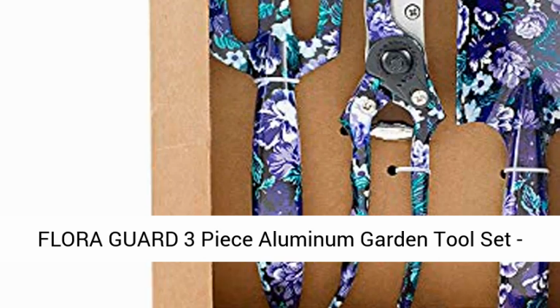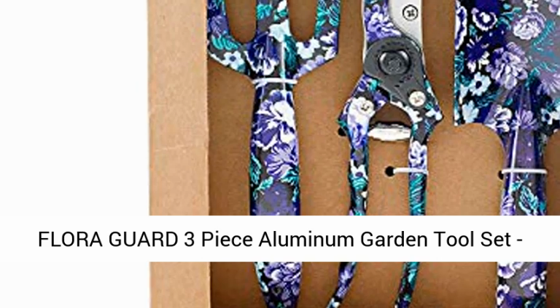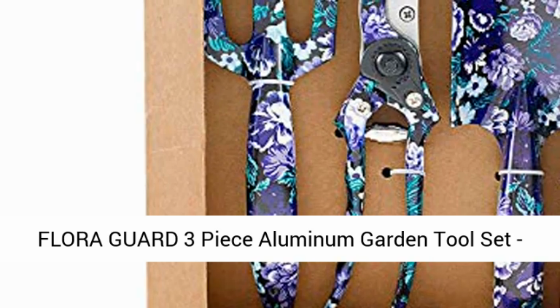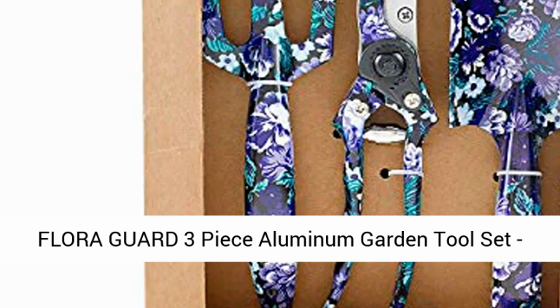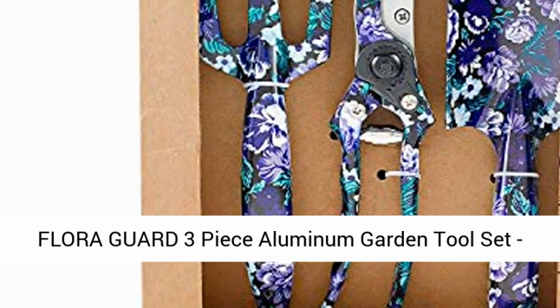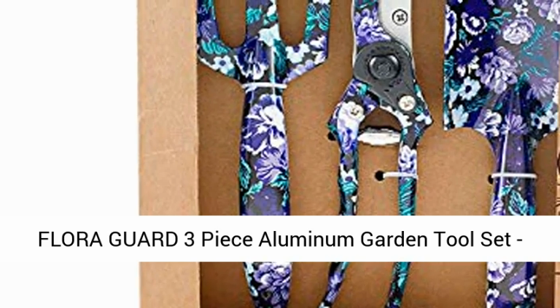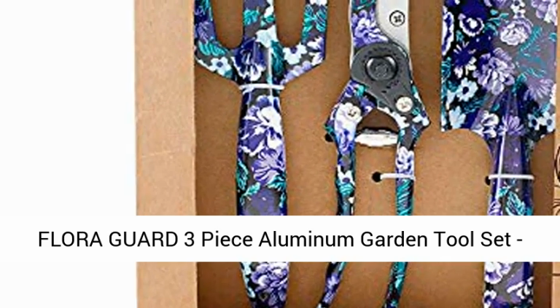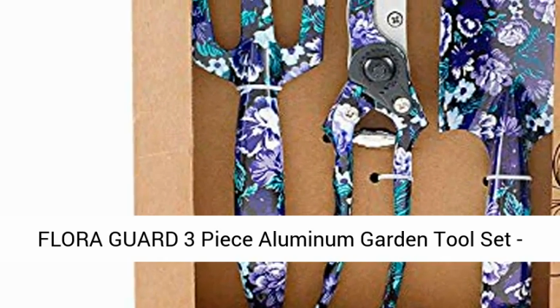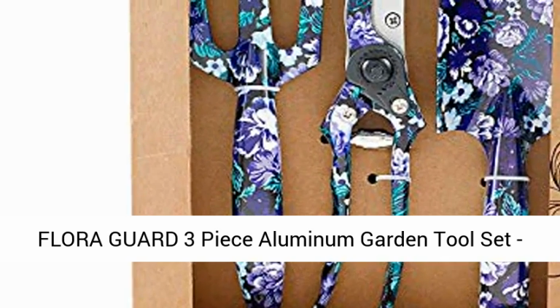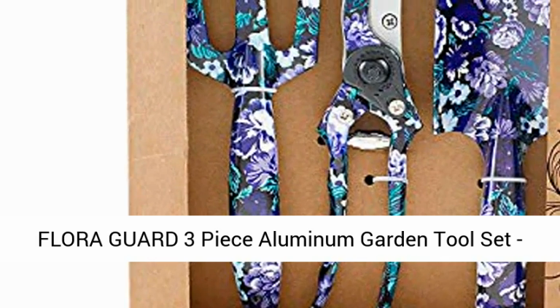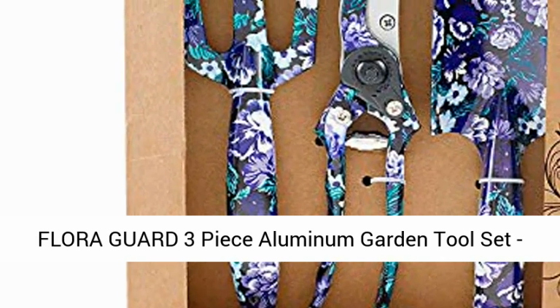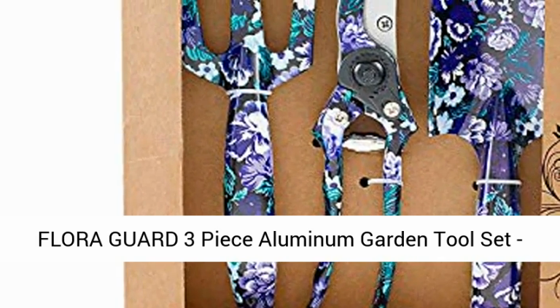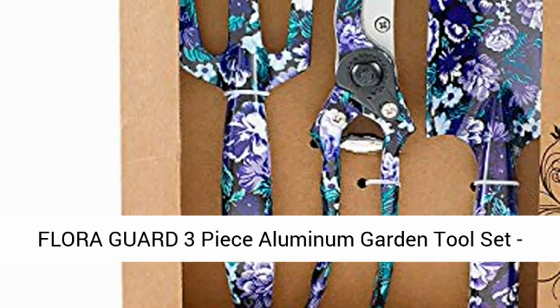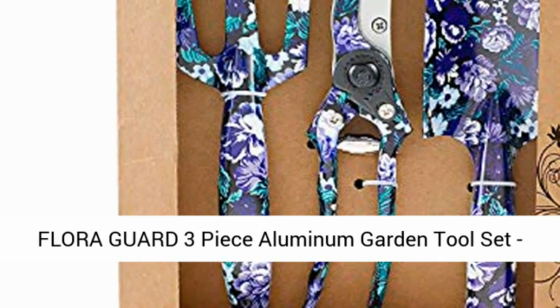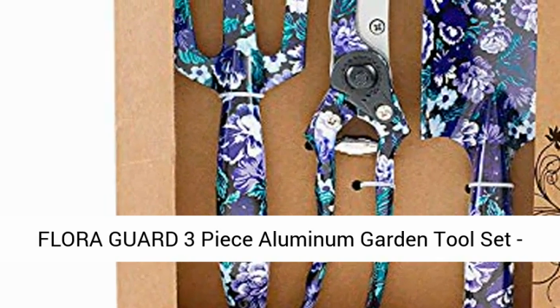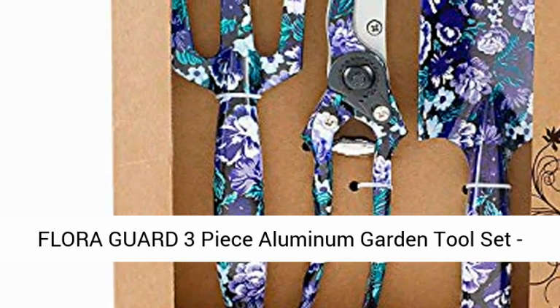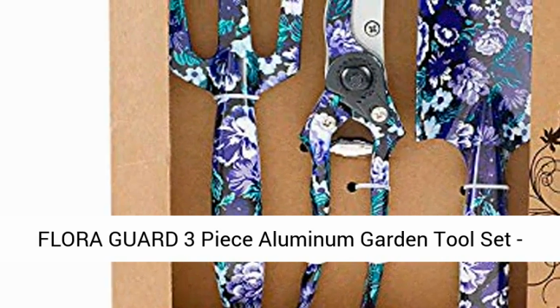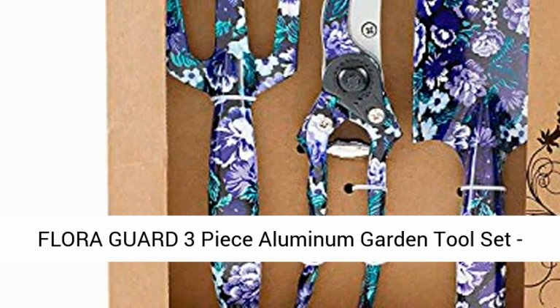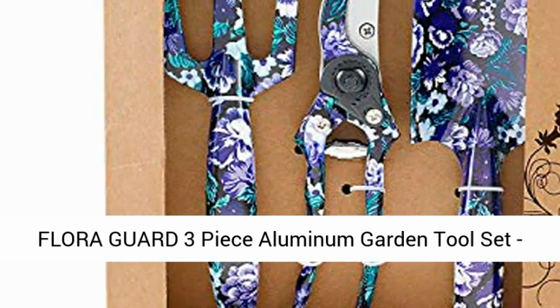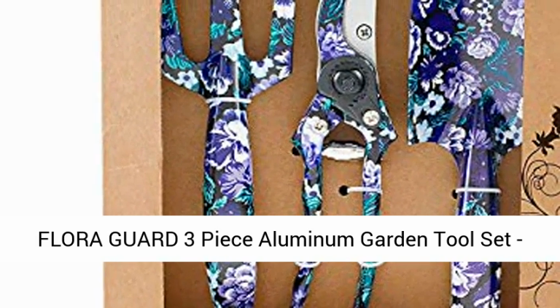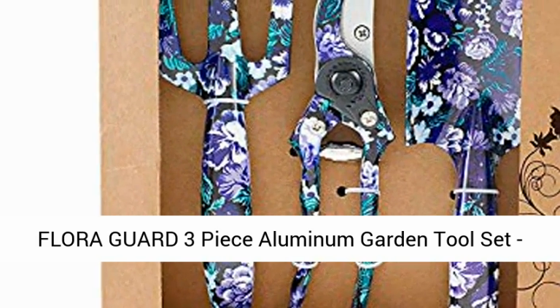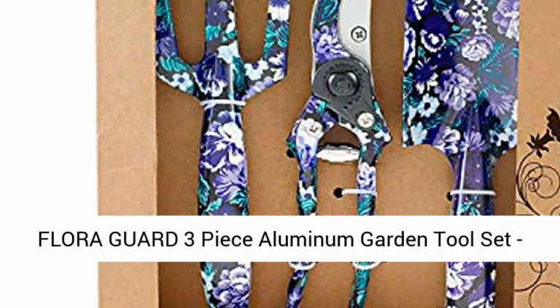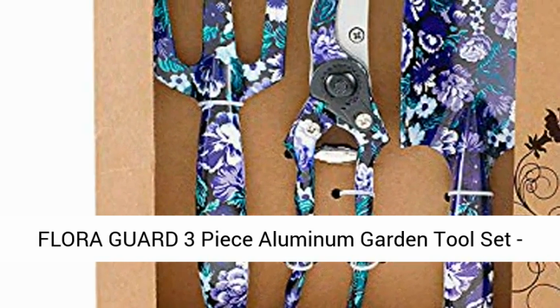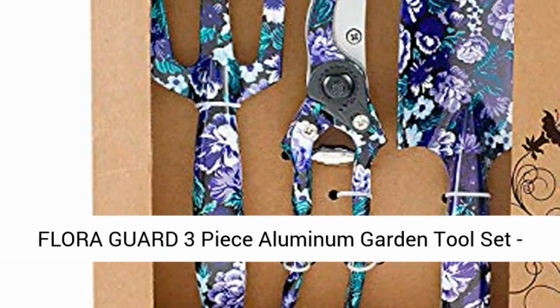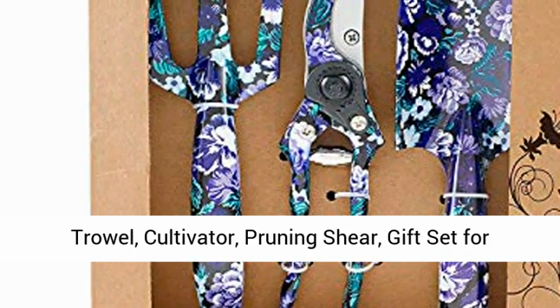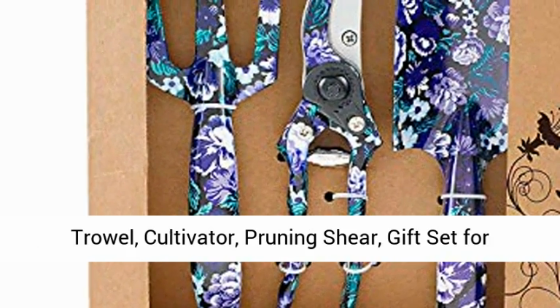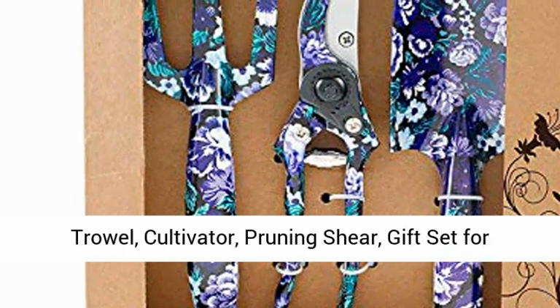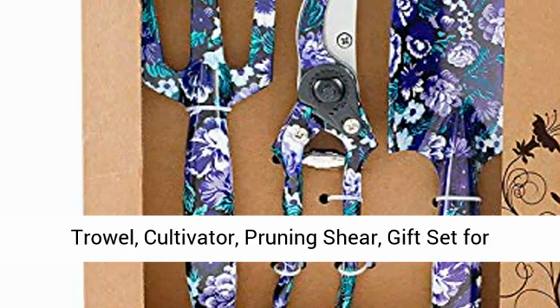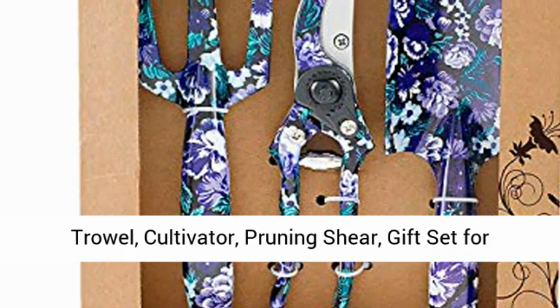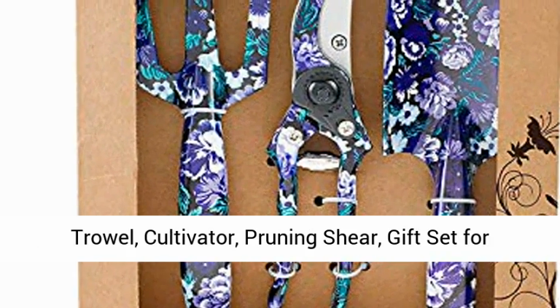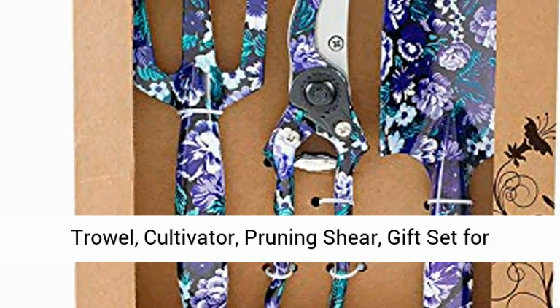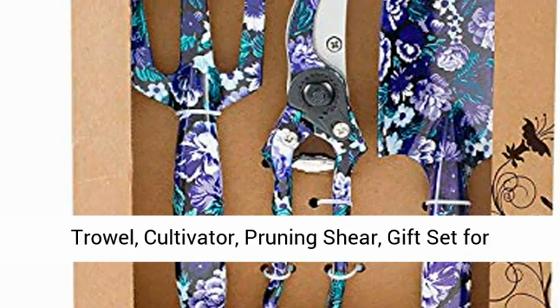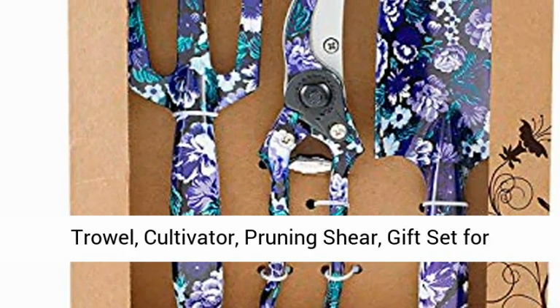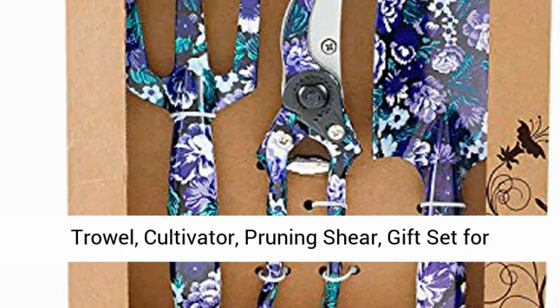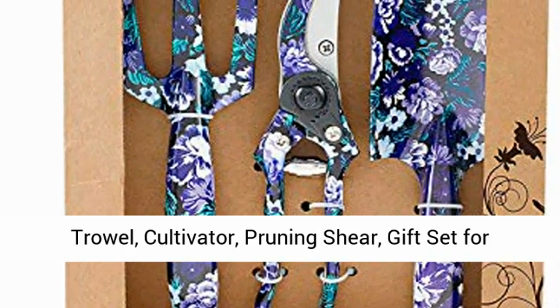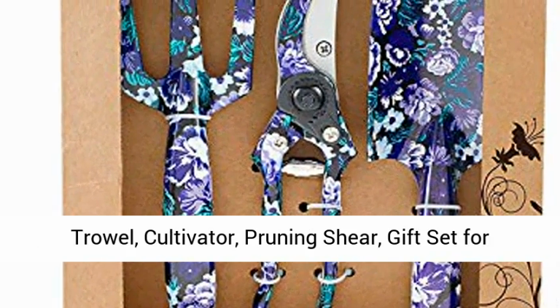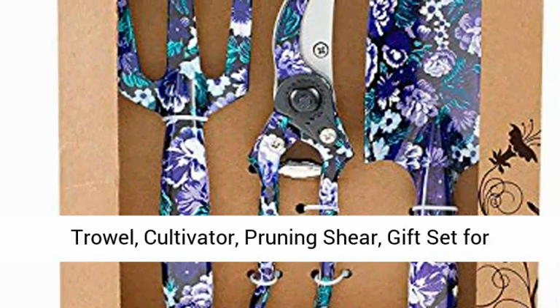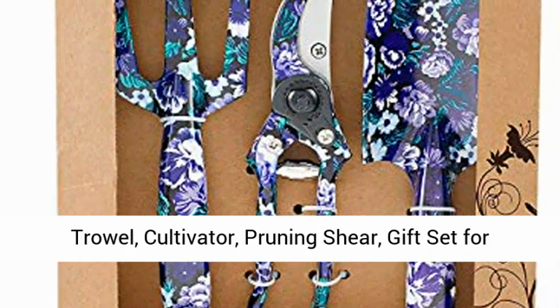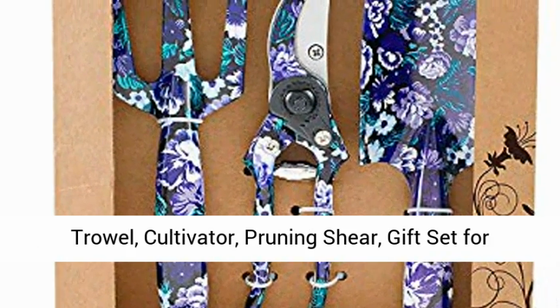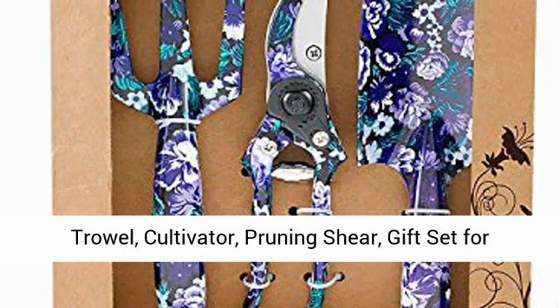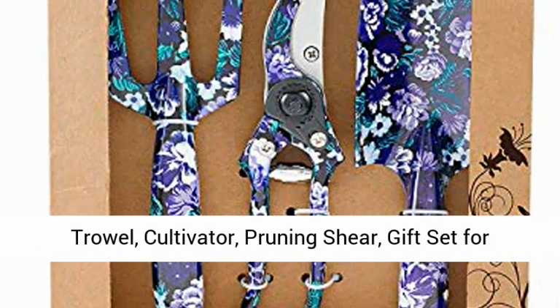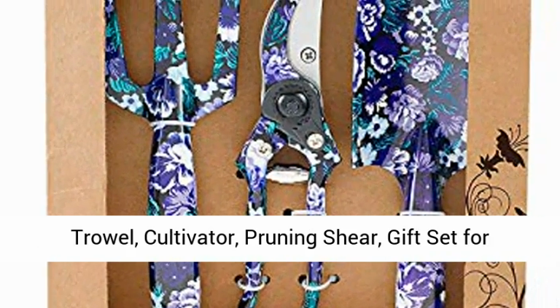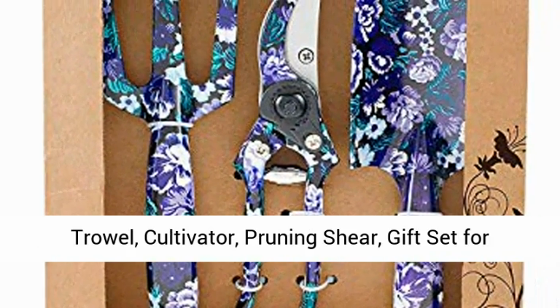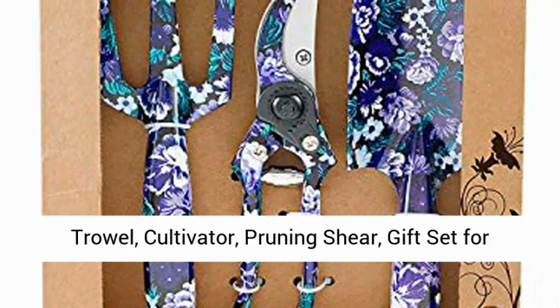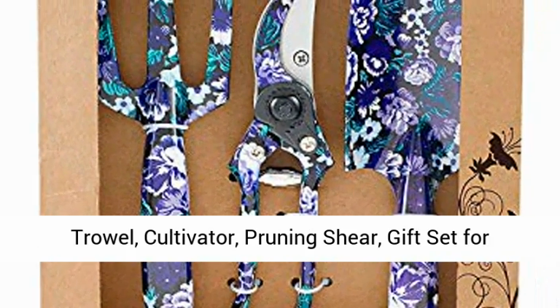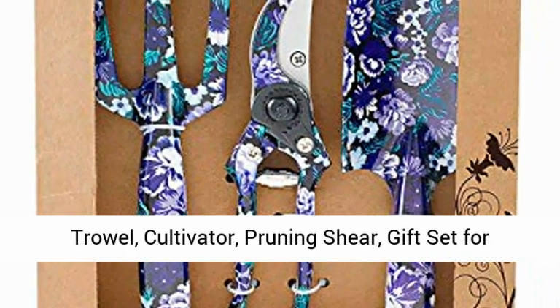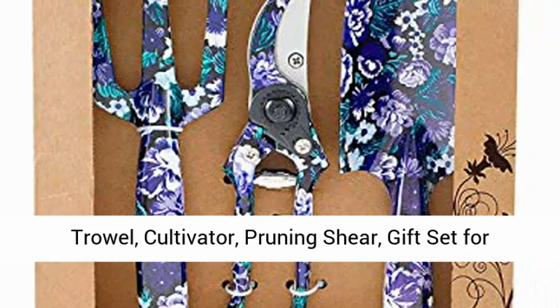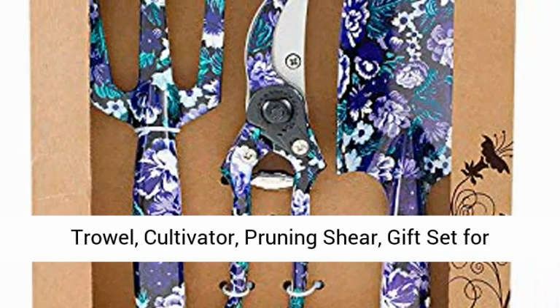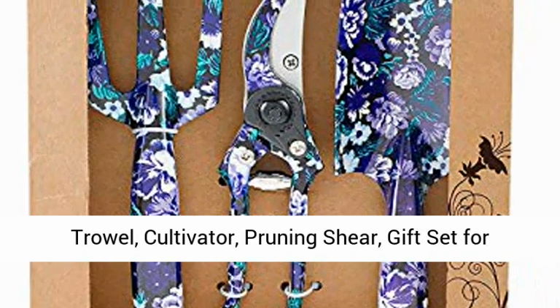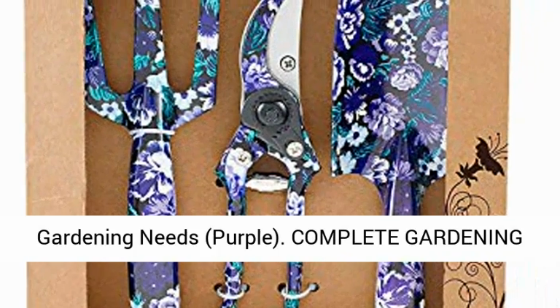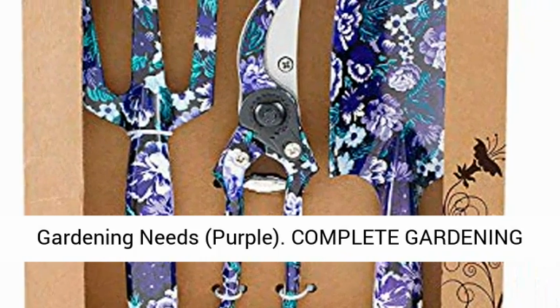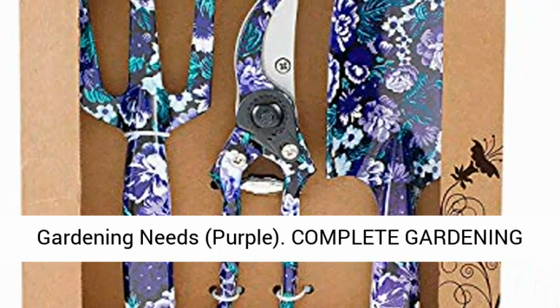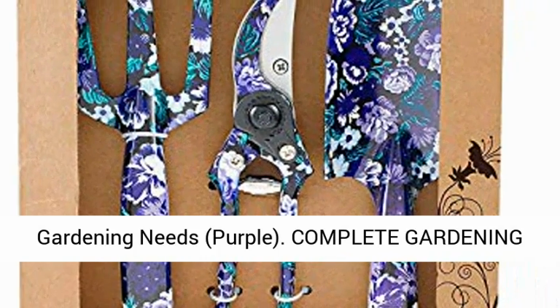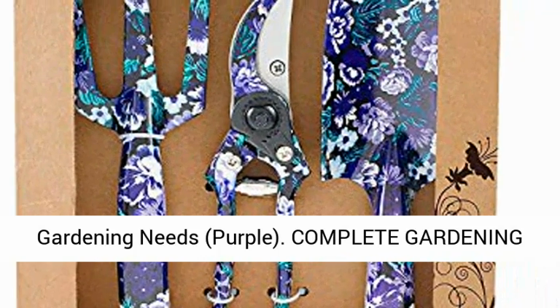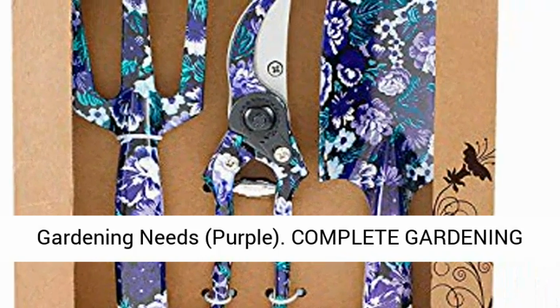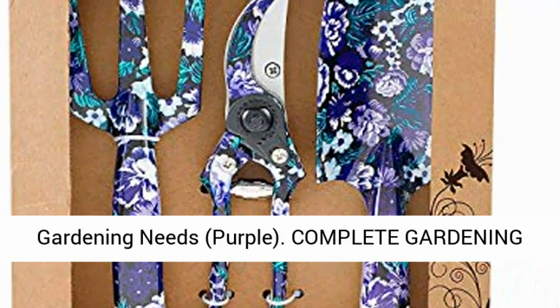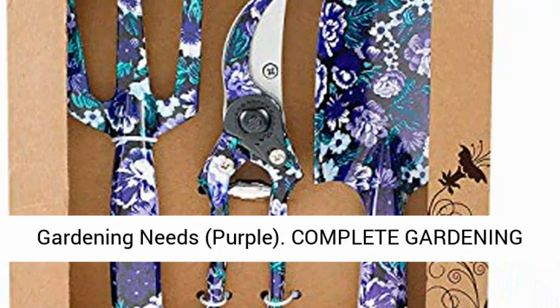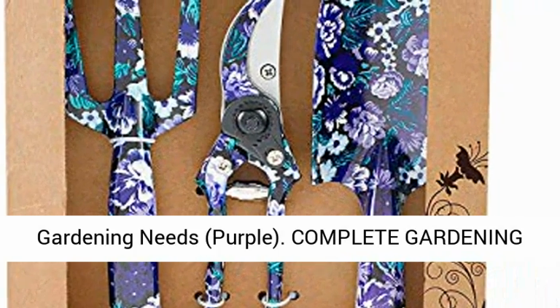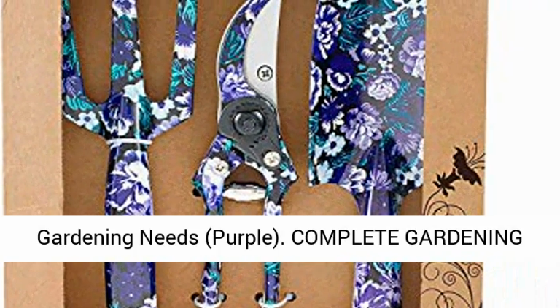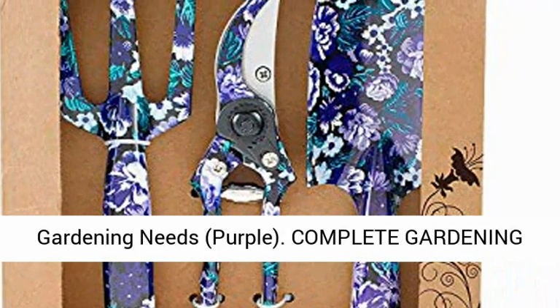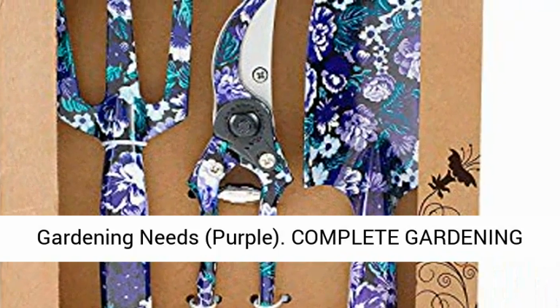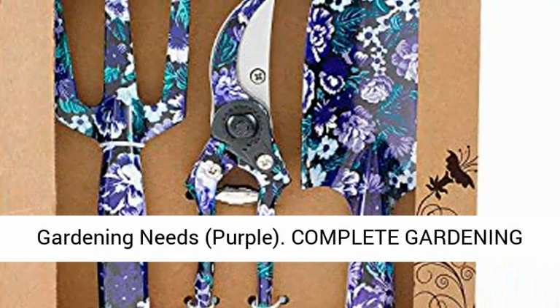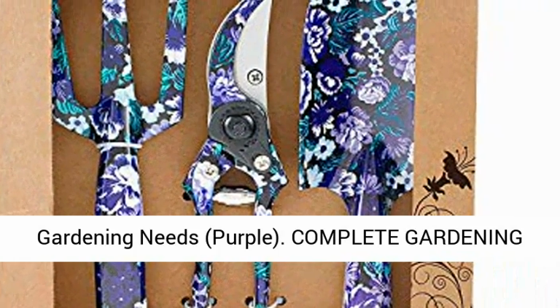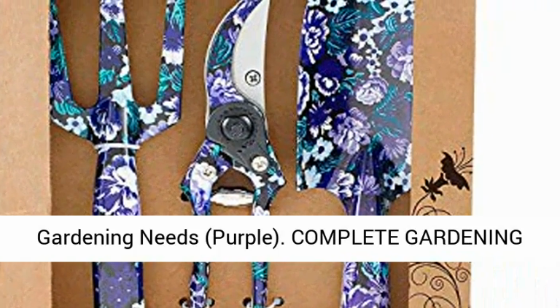Florigard 3-Piece Aluminum Garden Tool Set. Trowel, Cultivator, Pruning Shear. Gift Set for Gardening Needs. Purple.